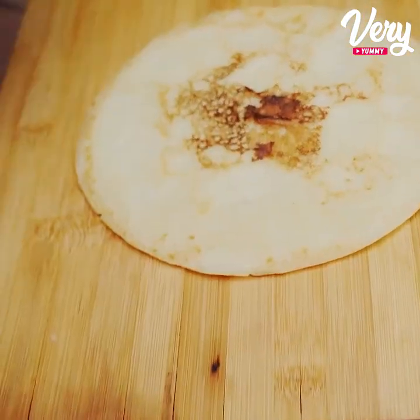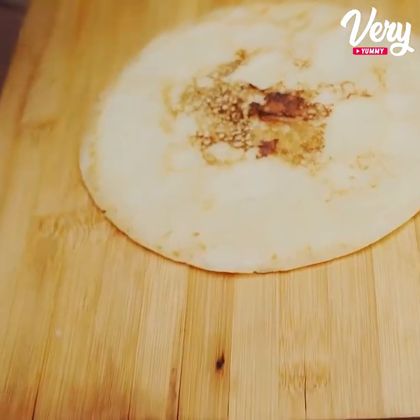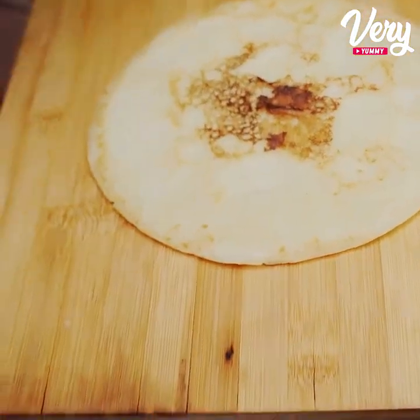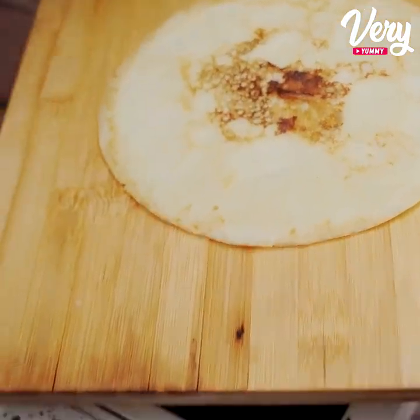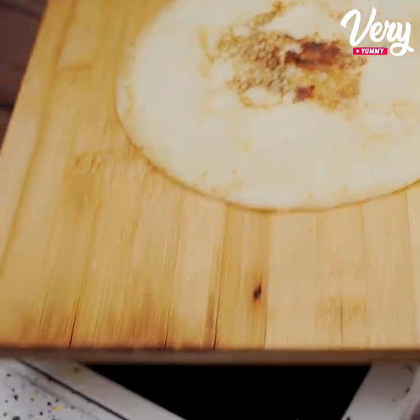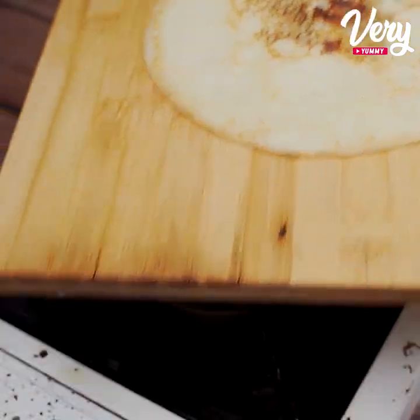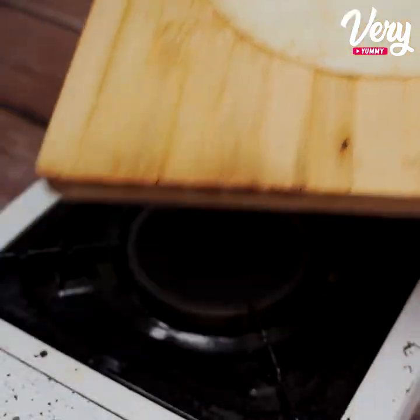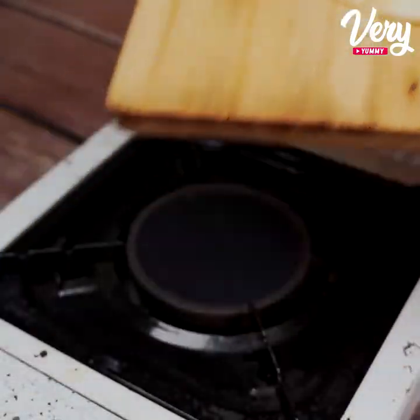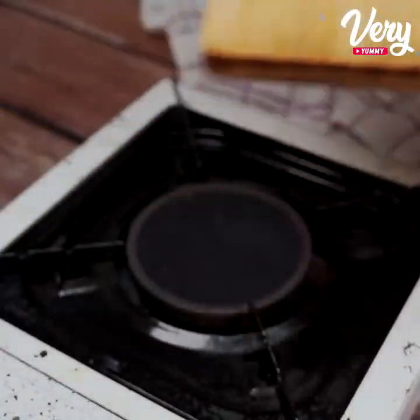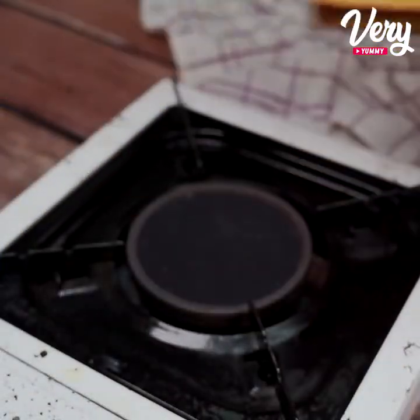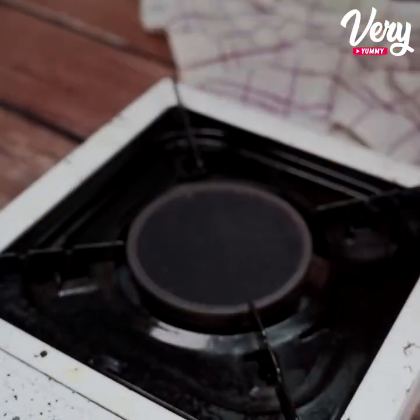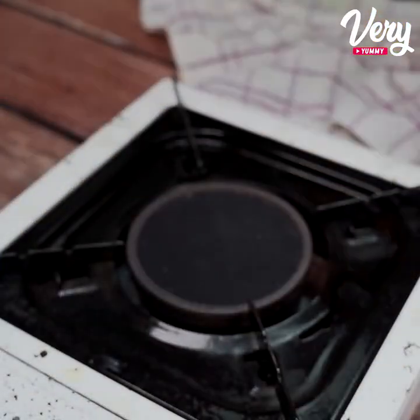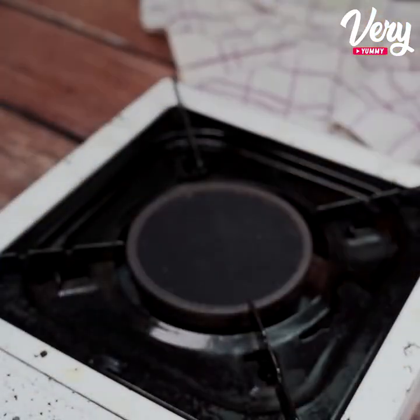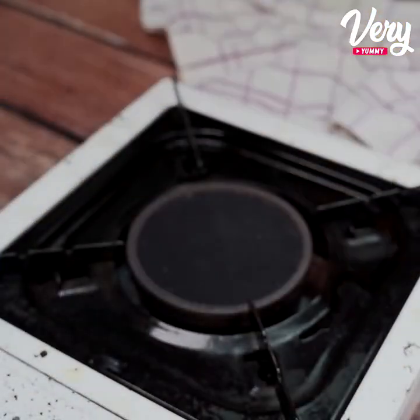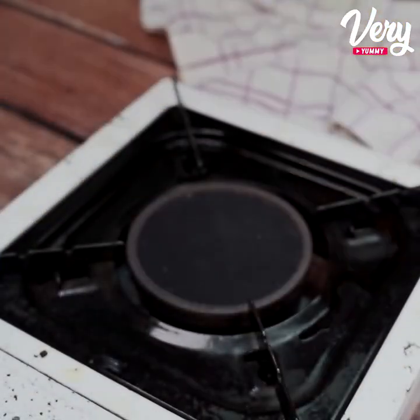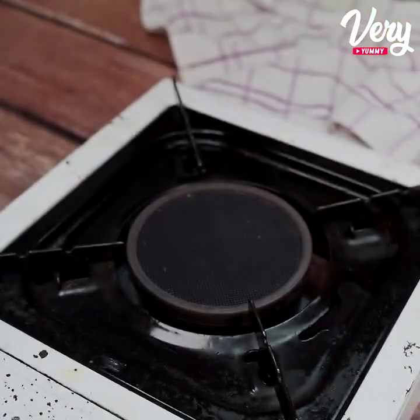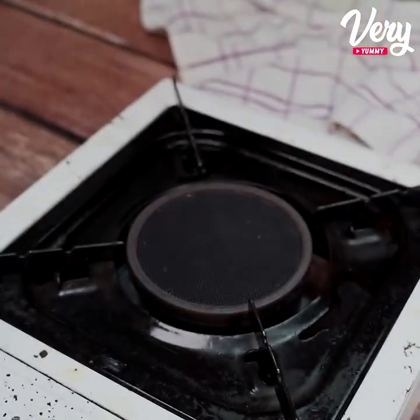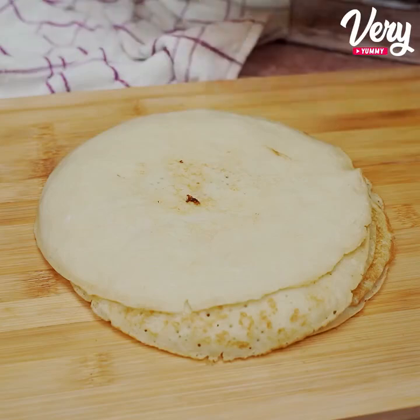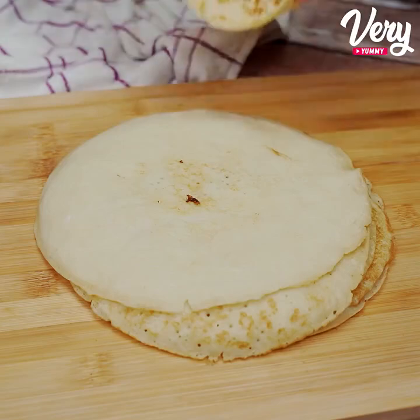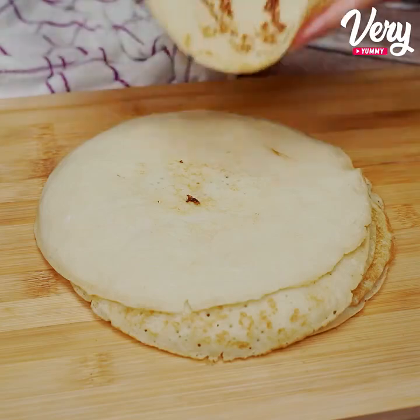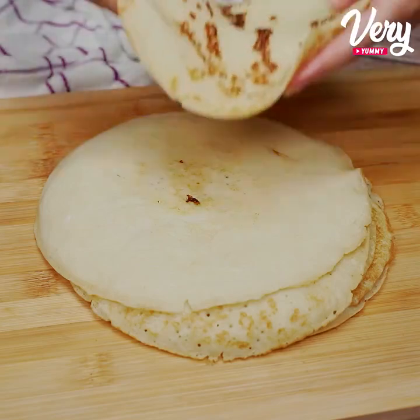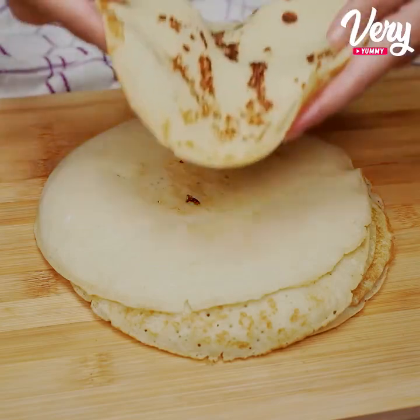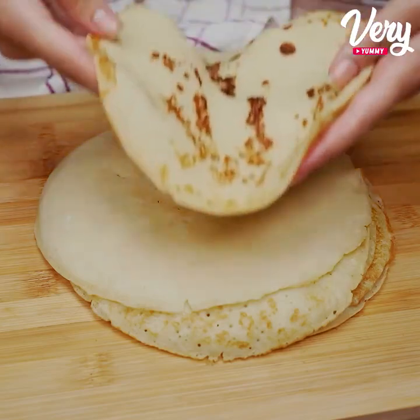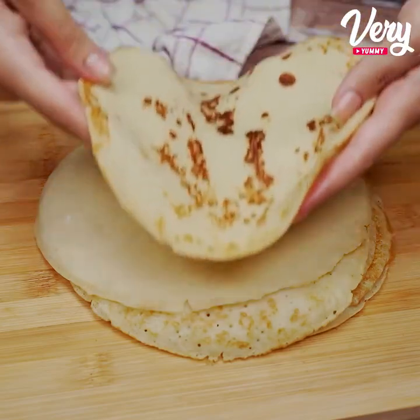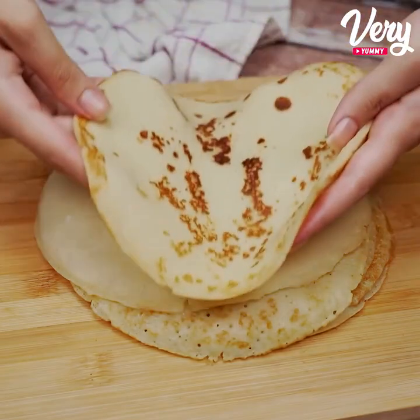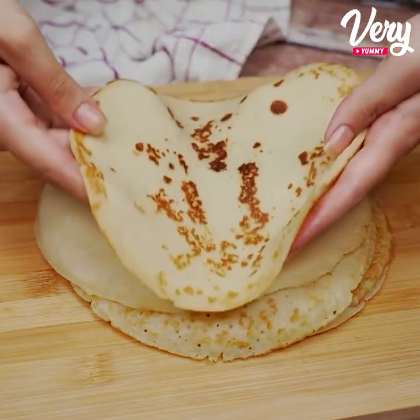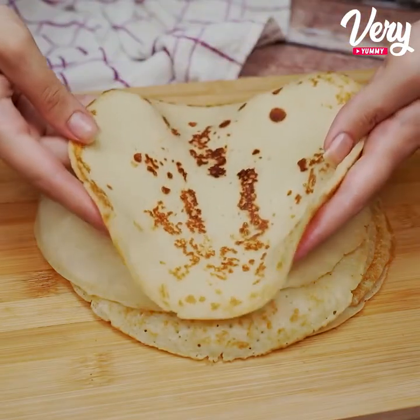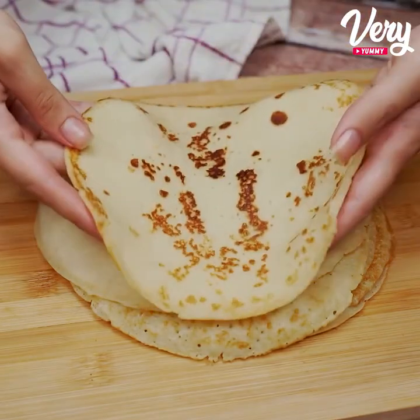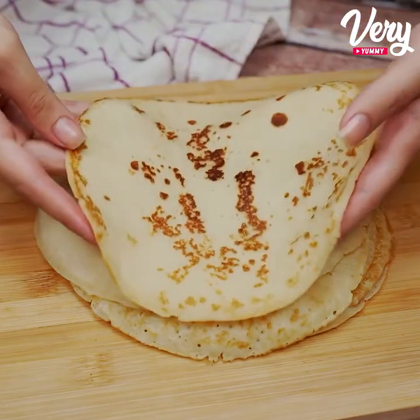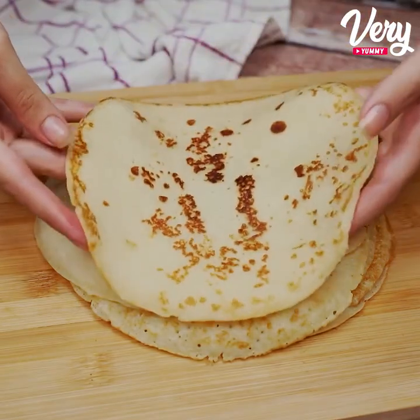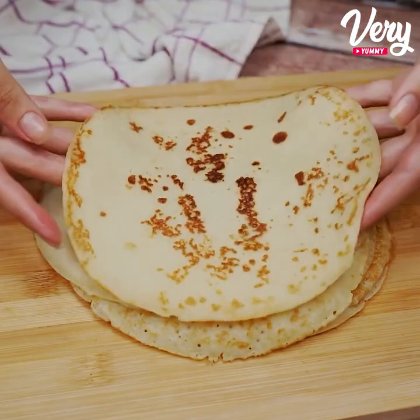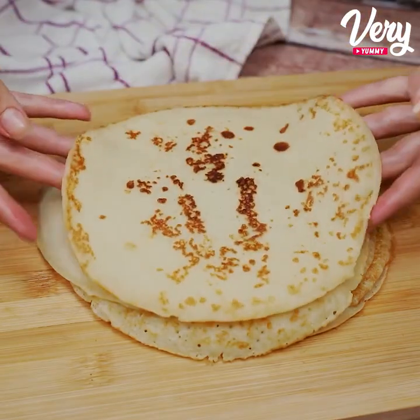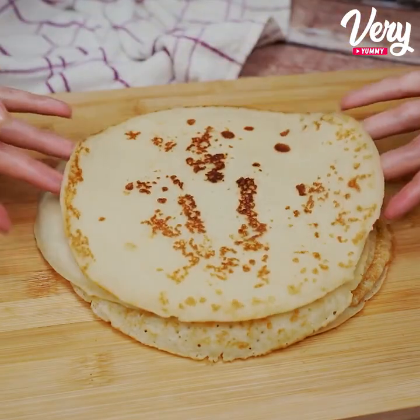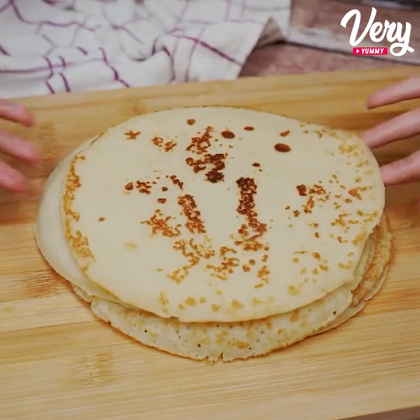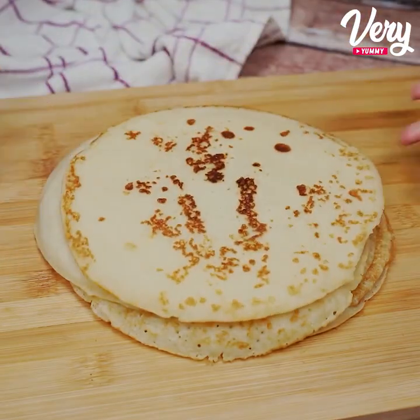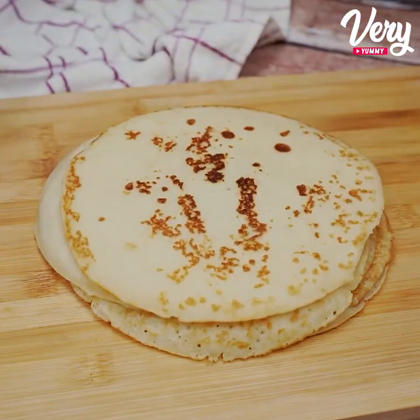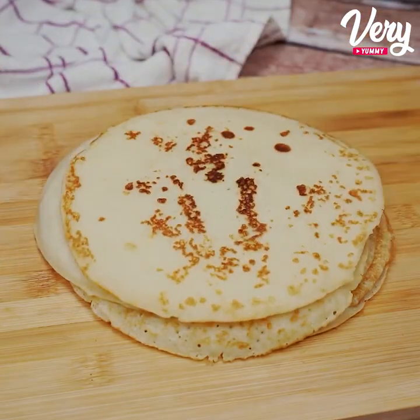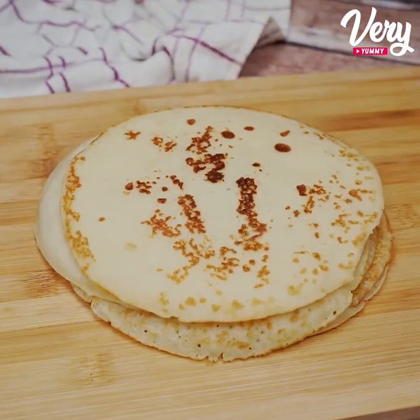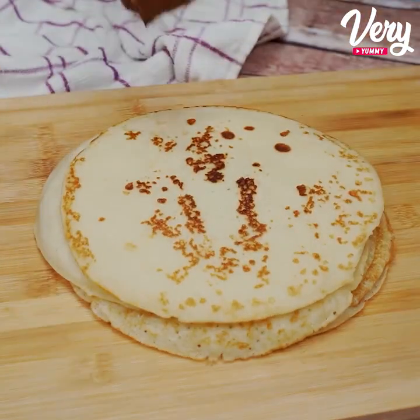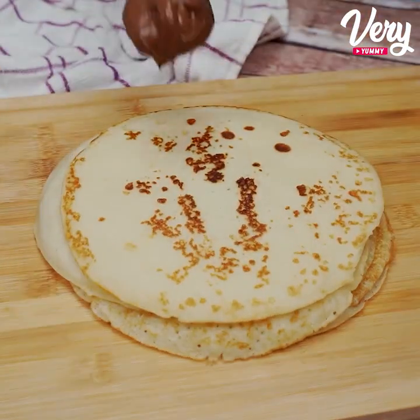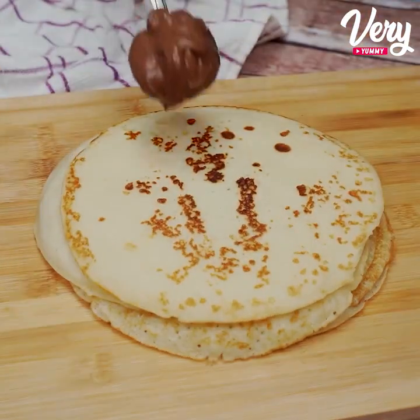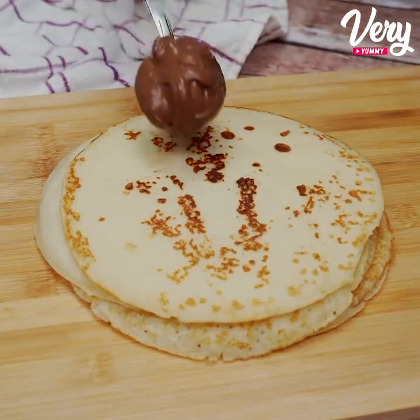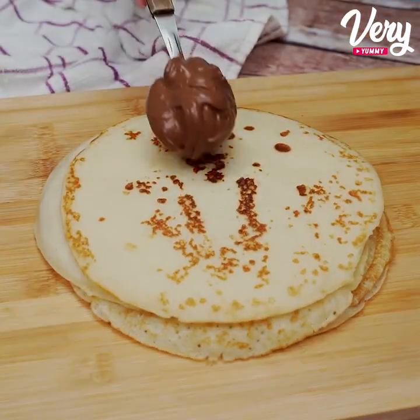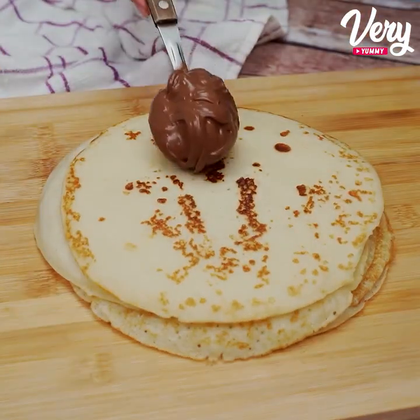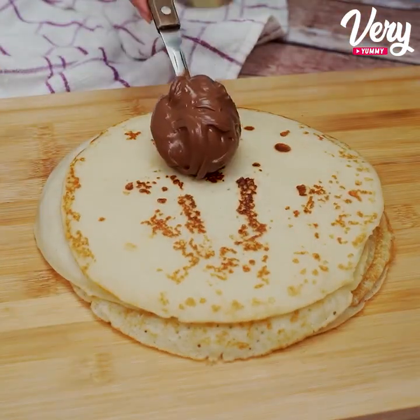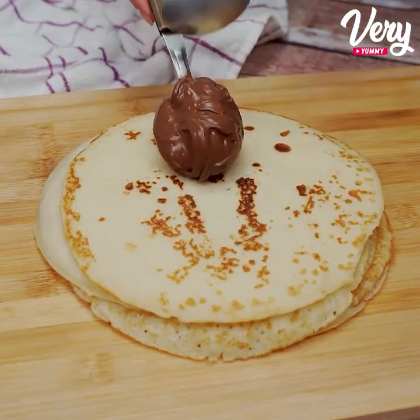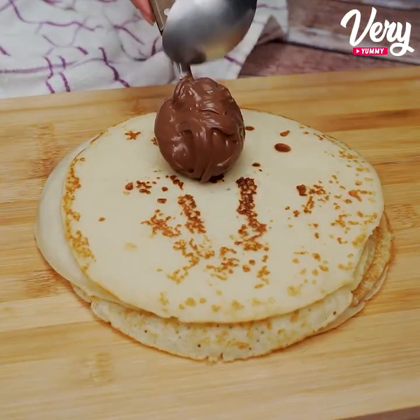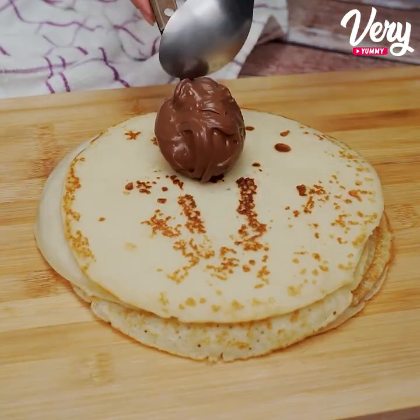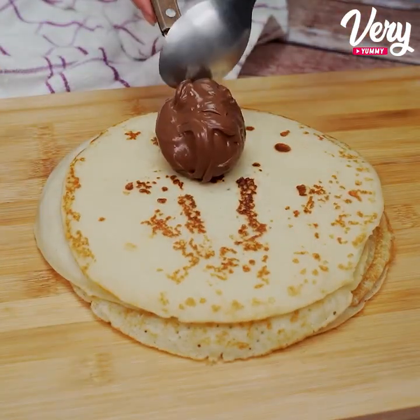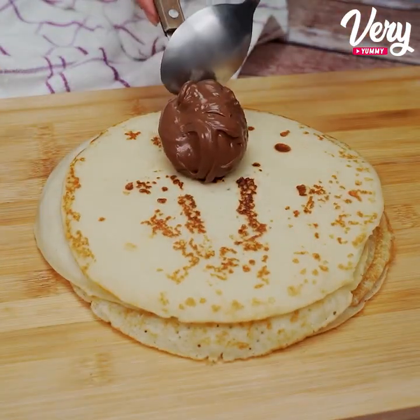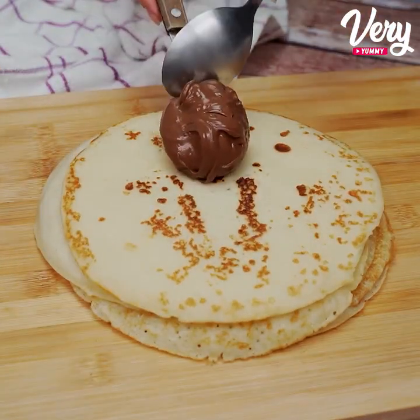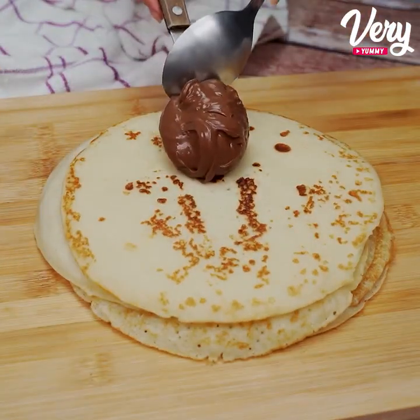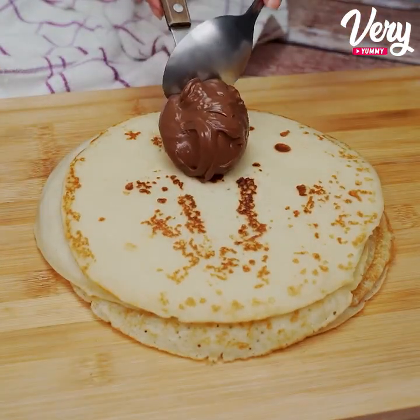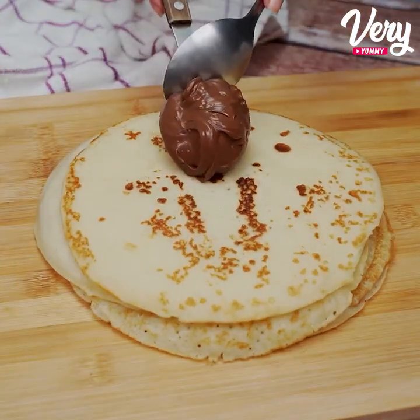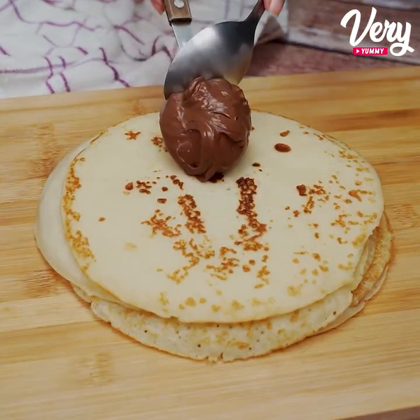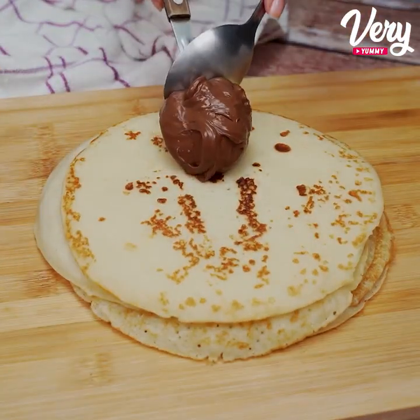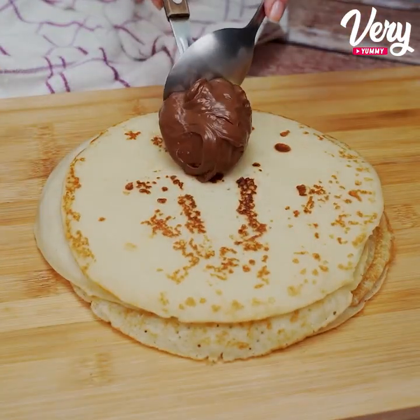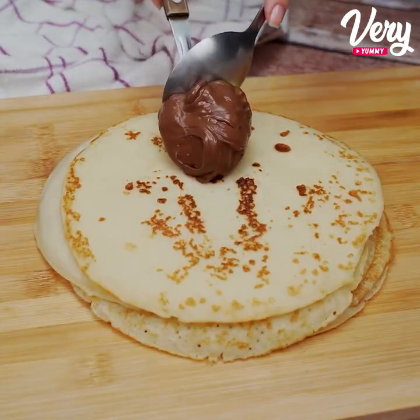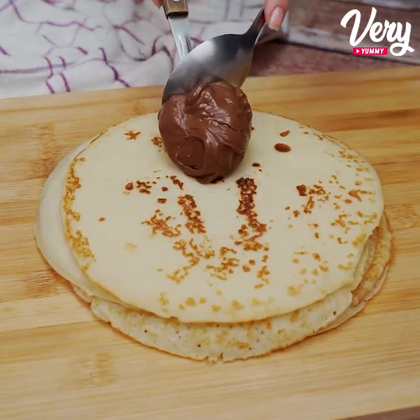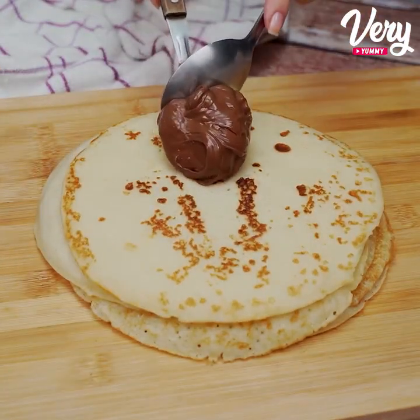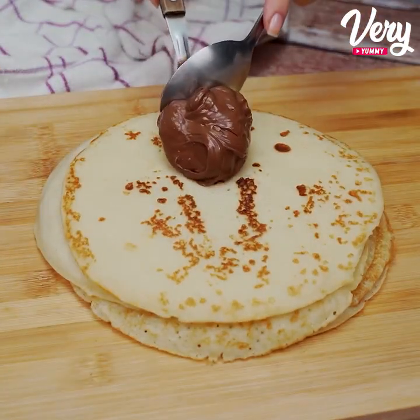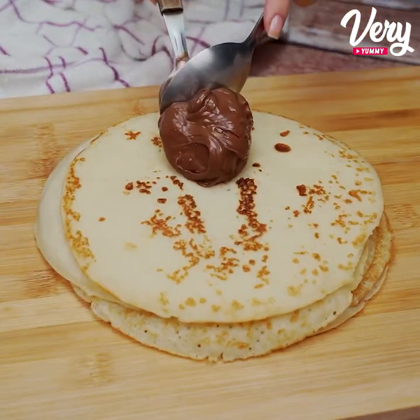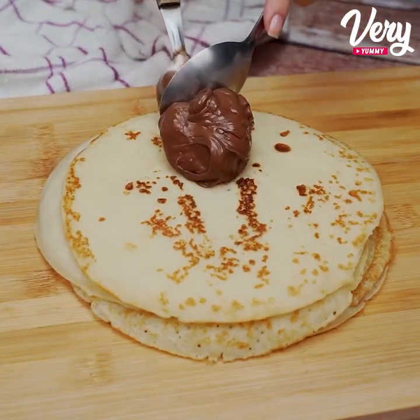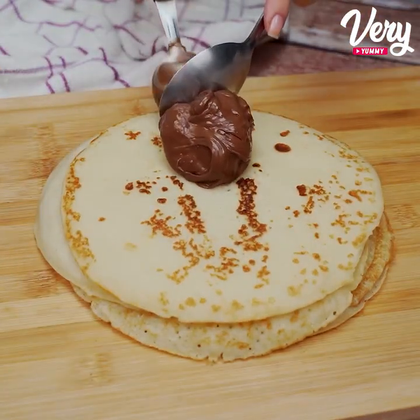Then just repeat the same process with the others. Here I managed to make a total of 9 pancakes.